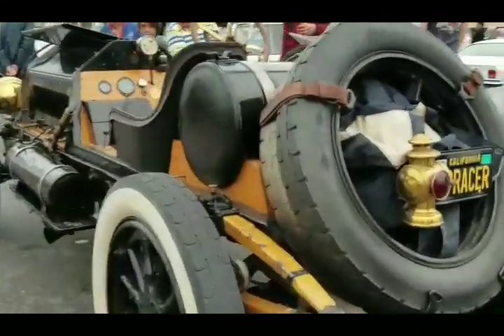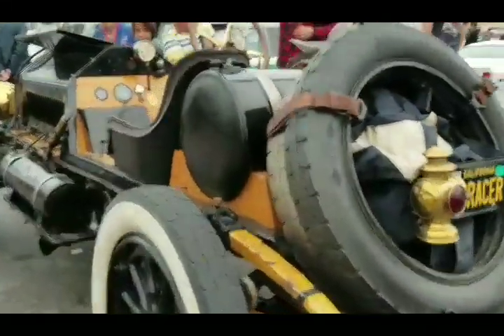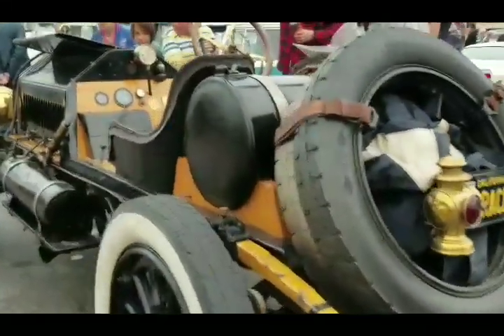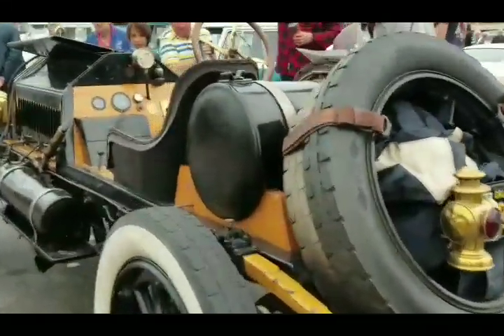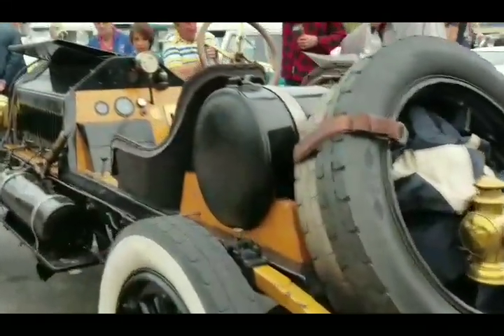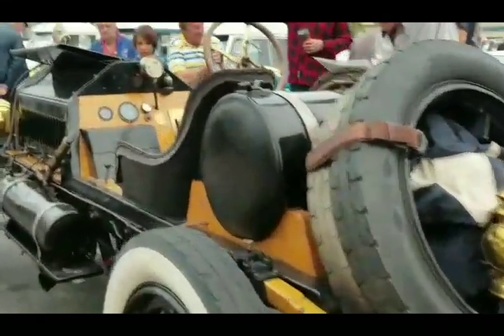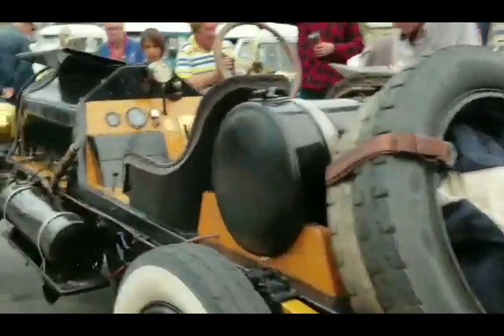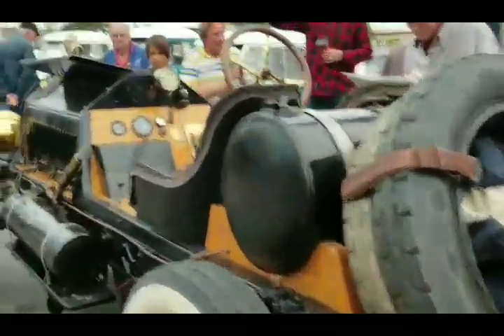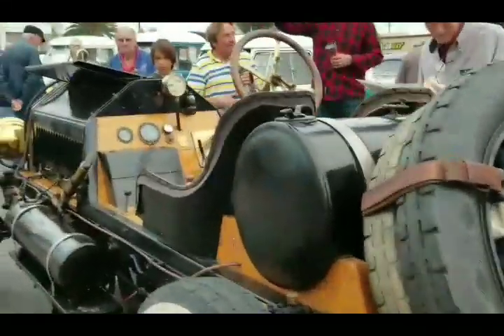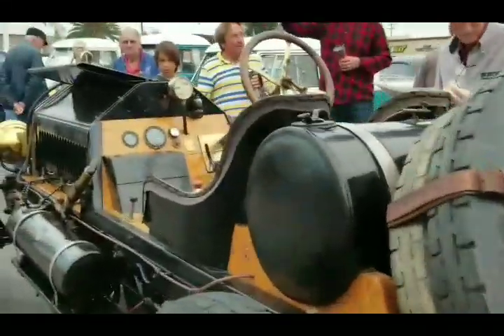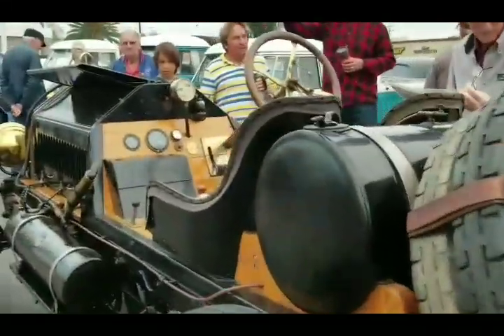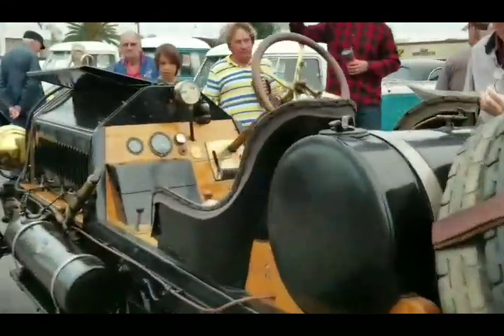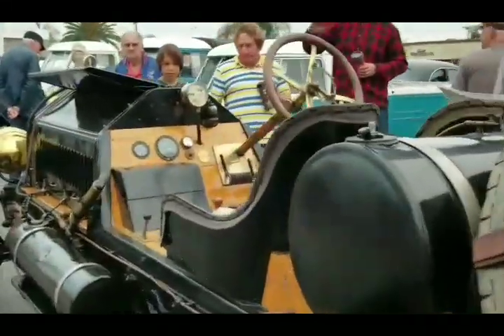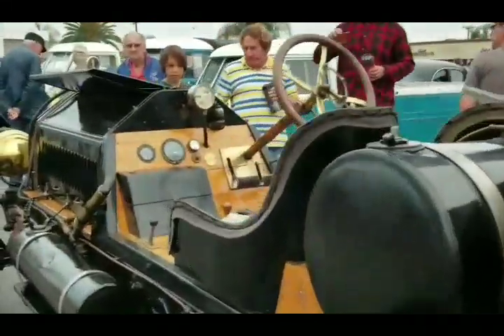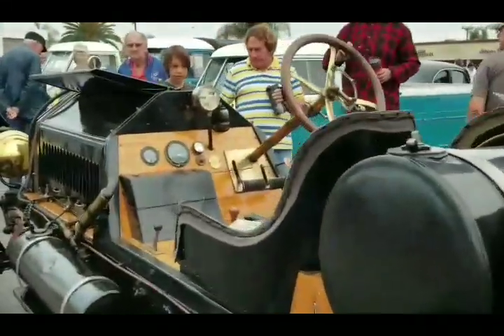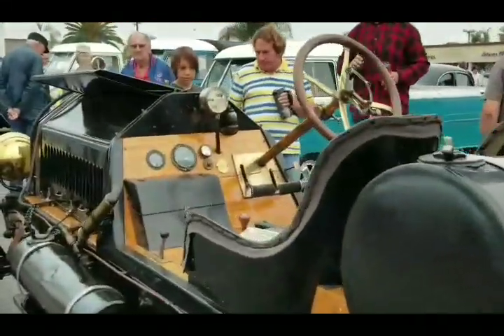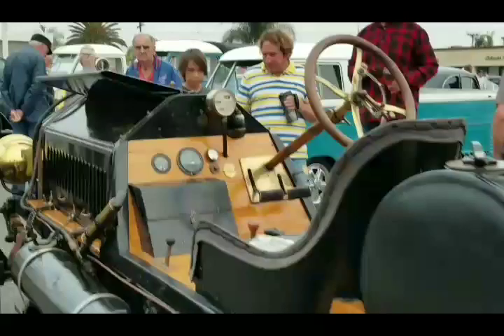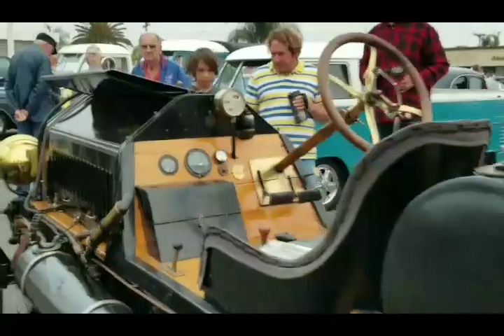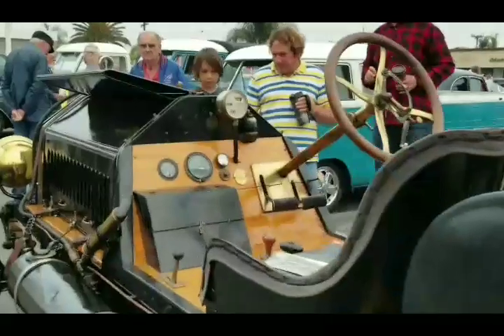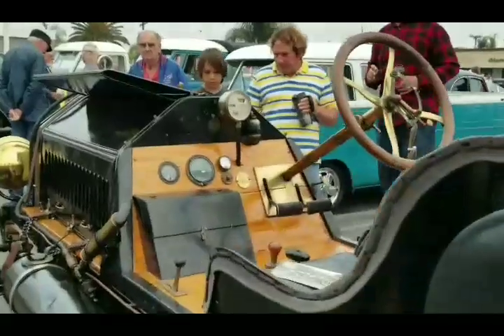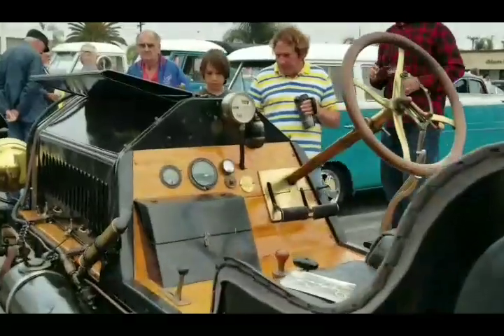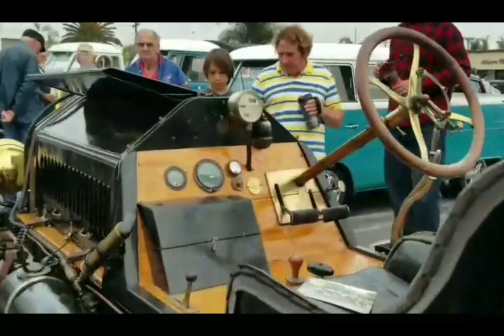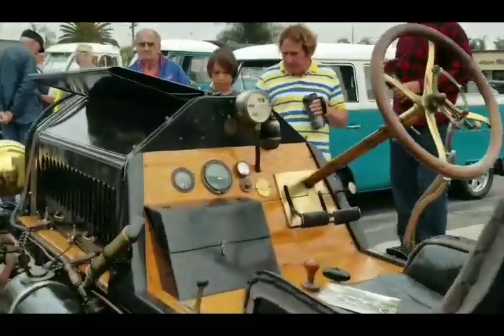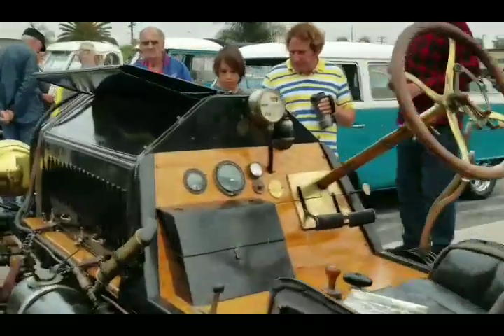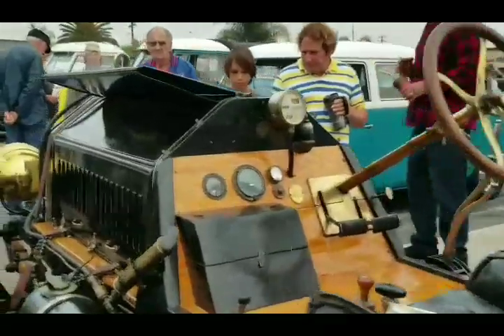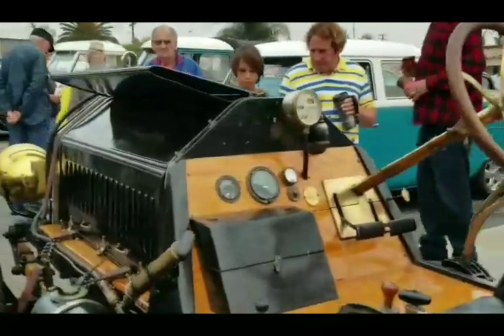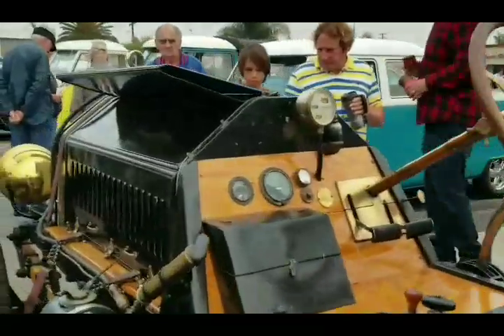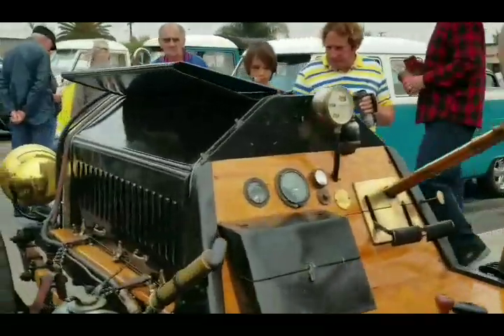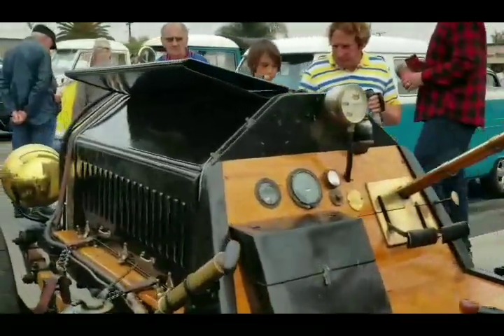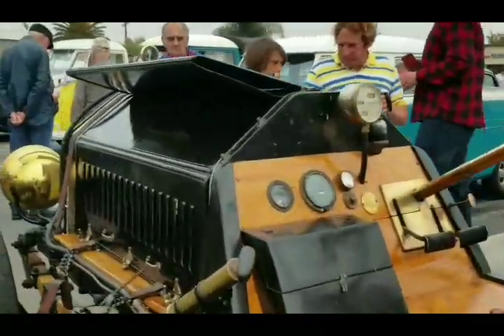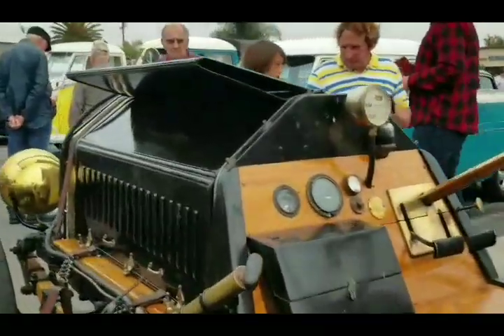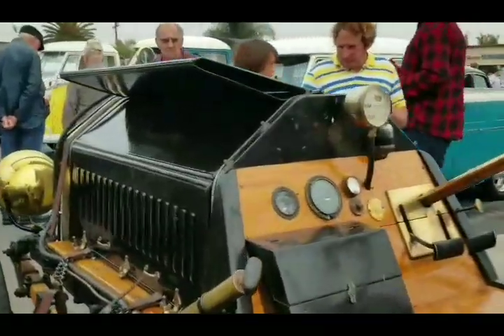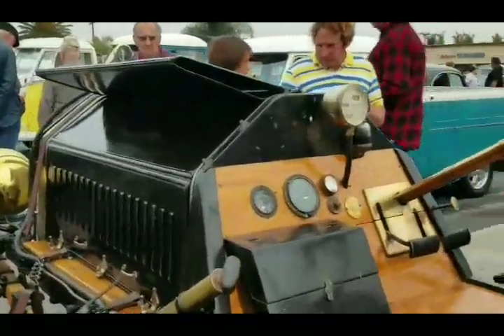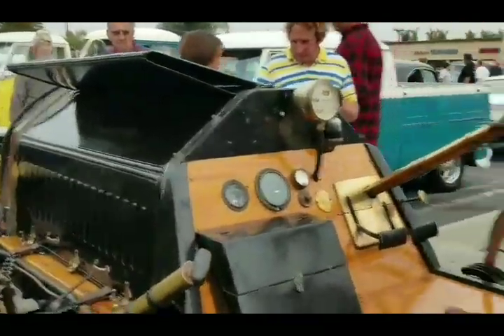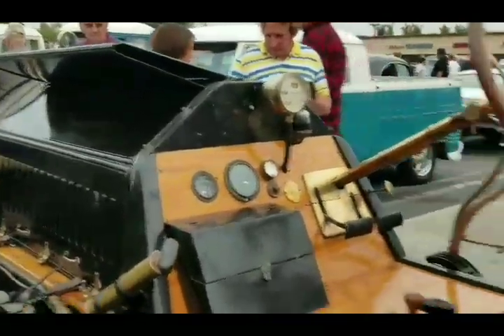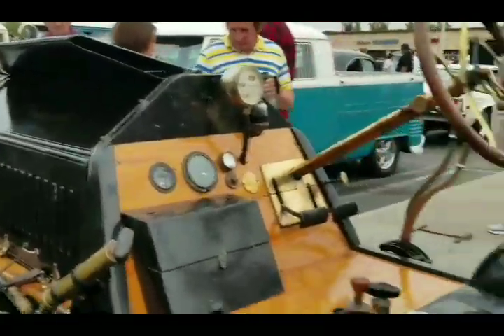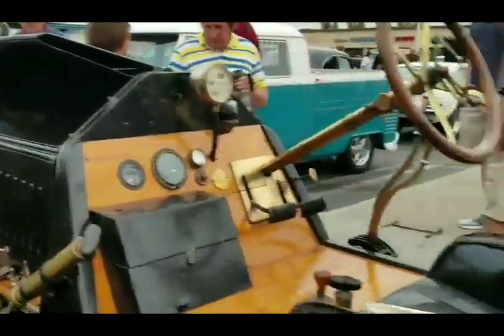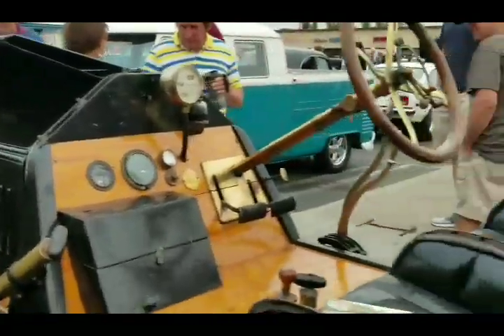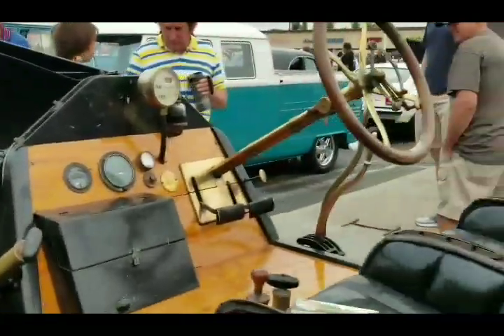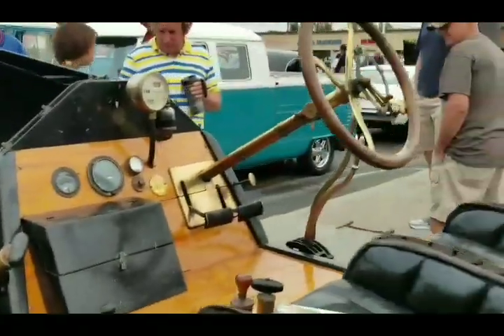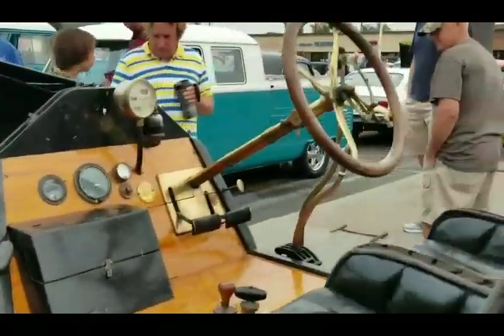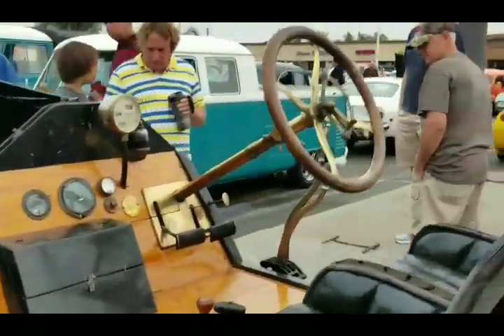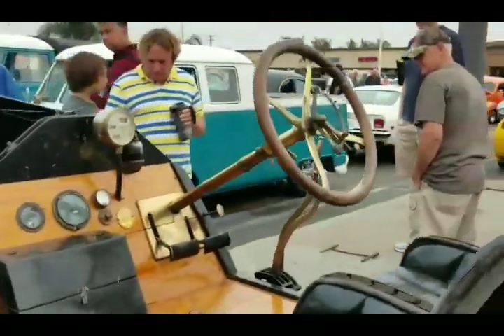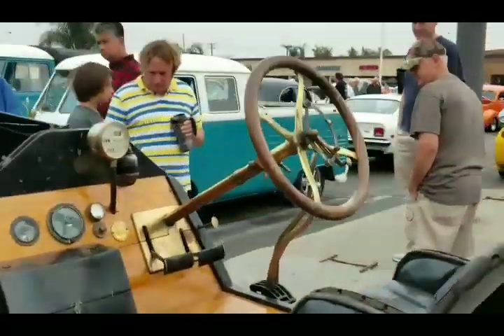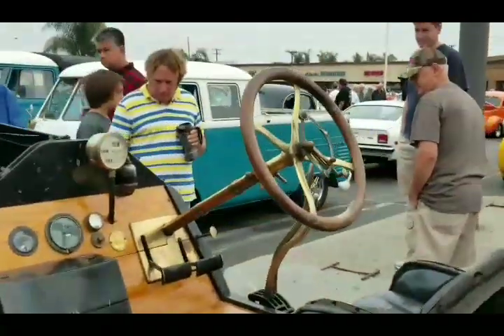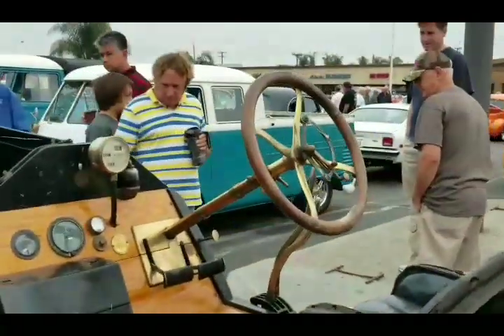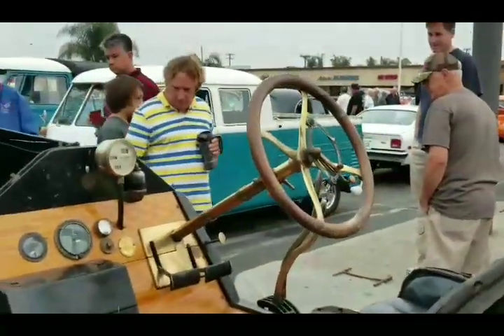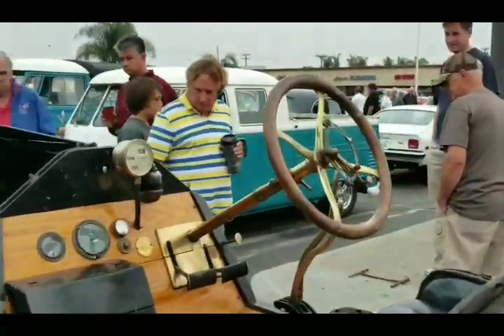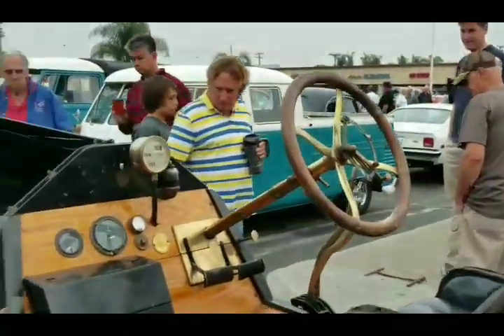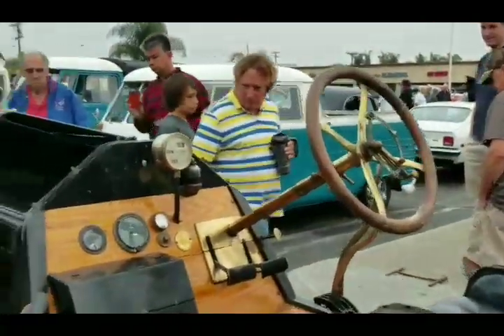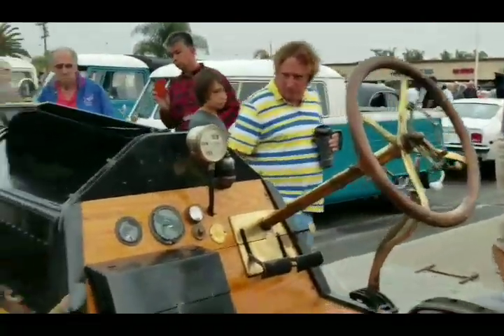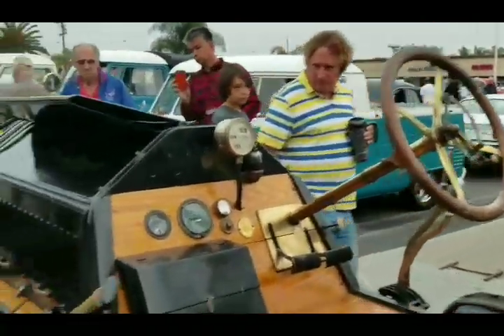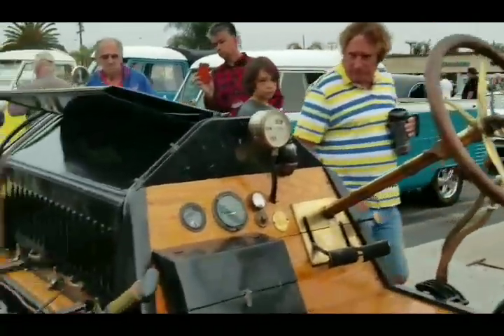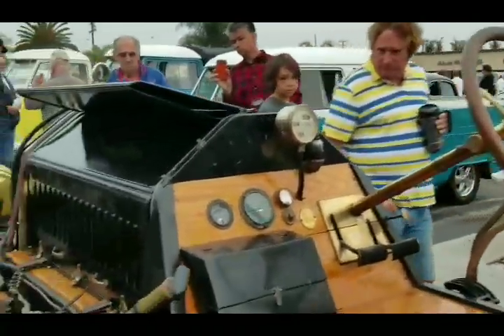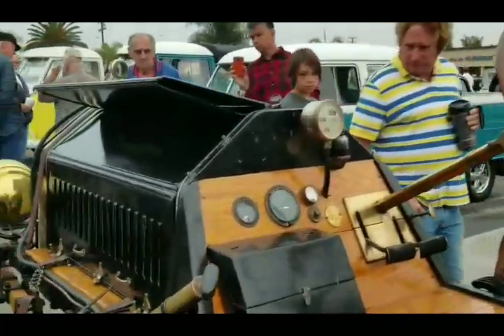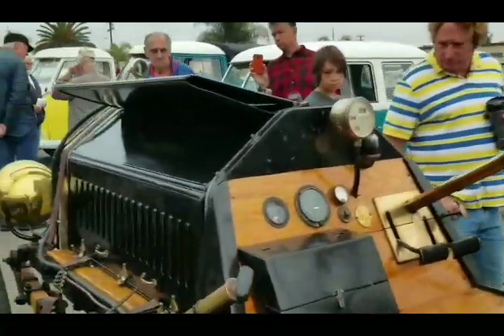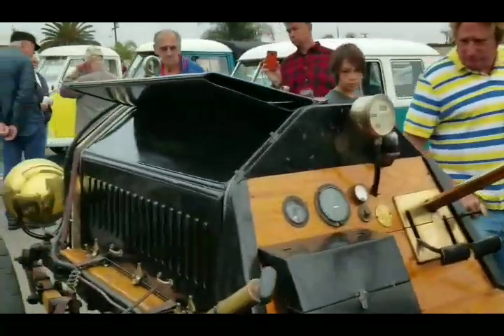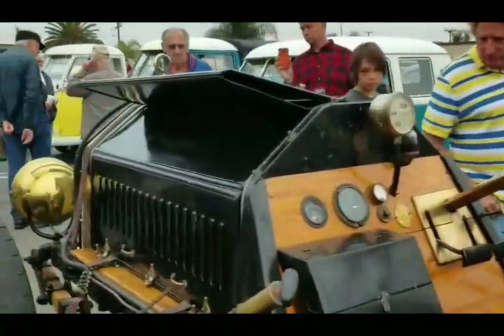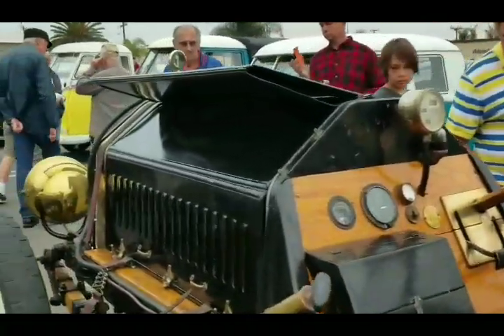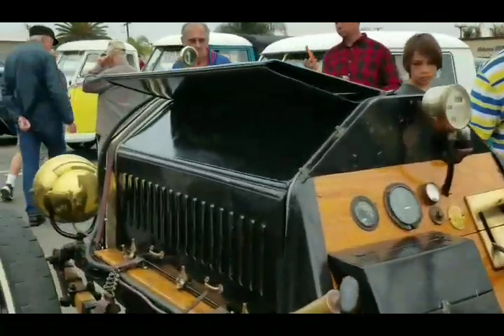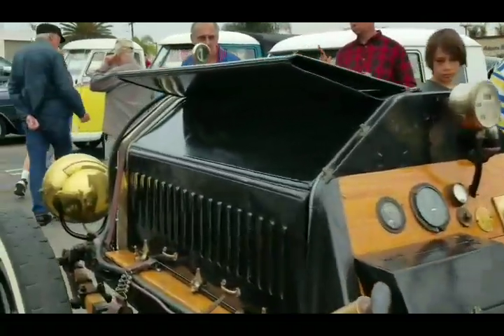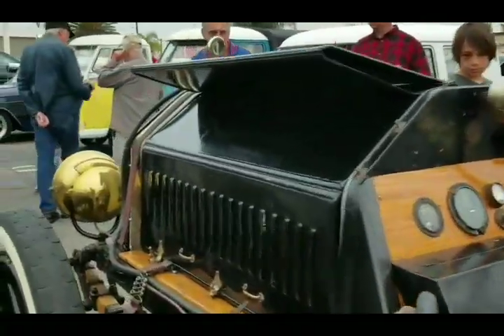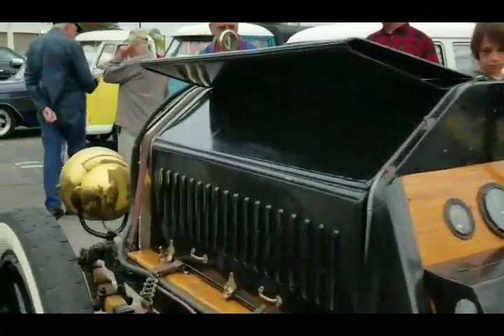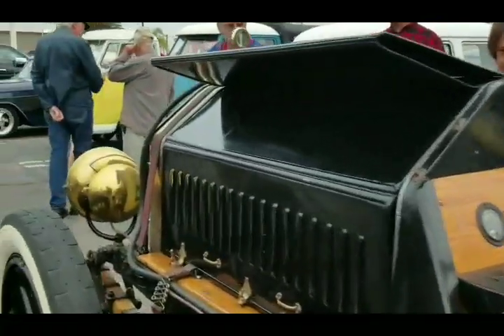Look at this - where do you see this stuff? Only here at Donut Derelicts. Look how badass this is. I'd say it's a crowd favorite.